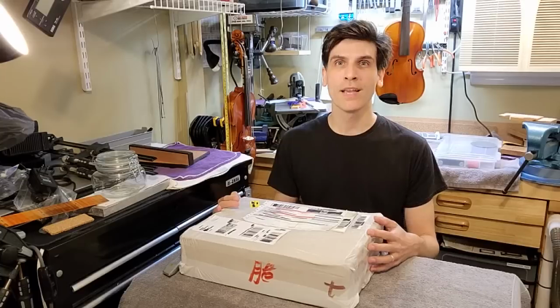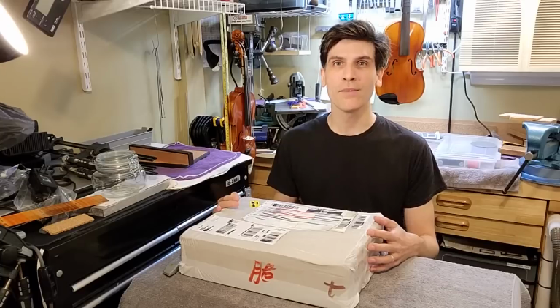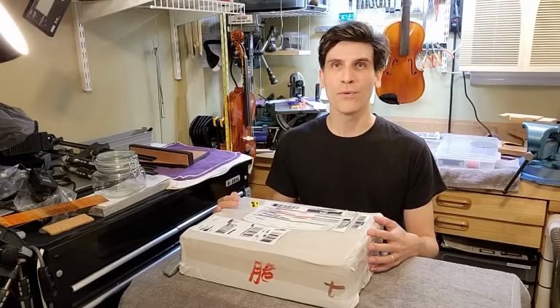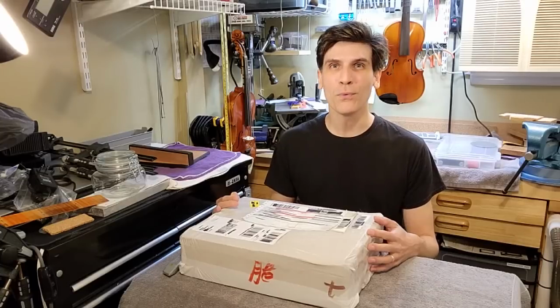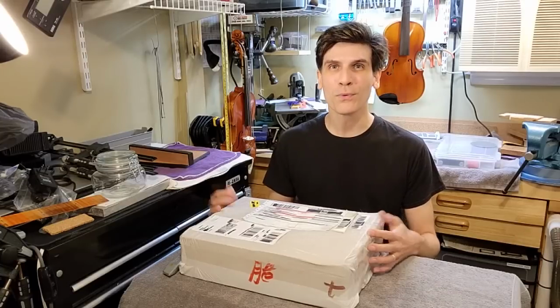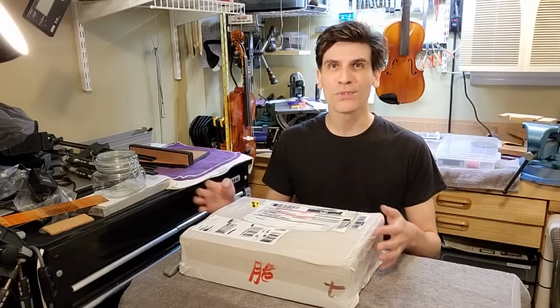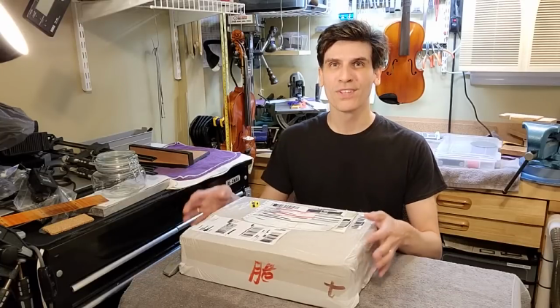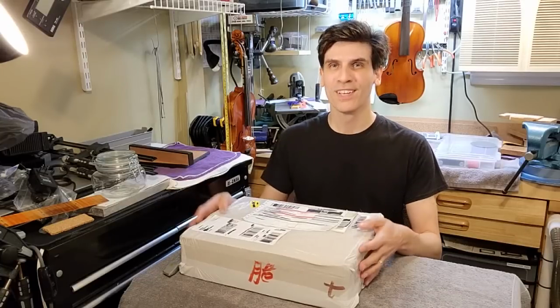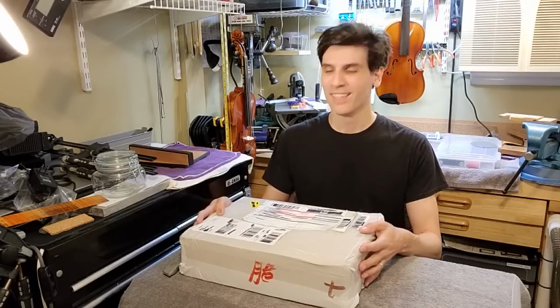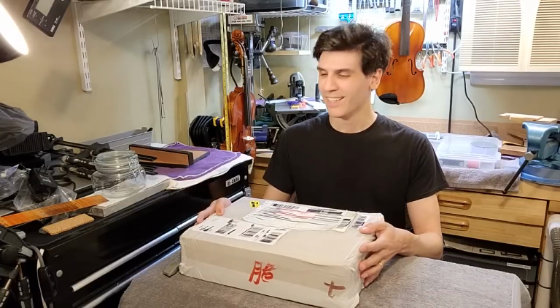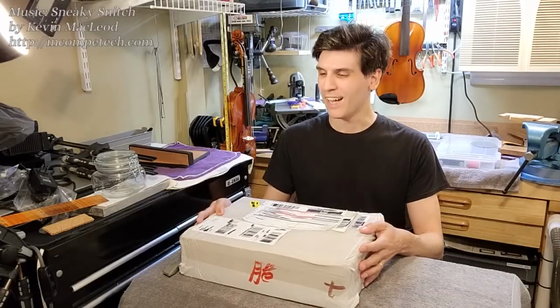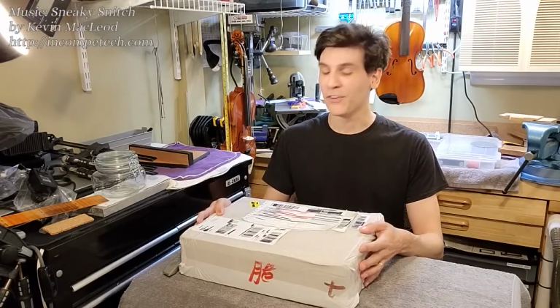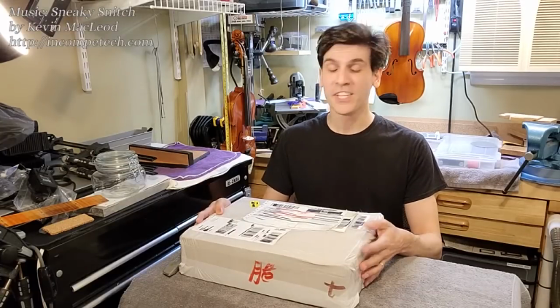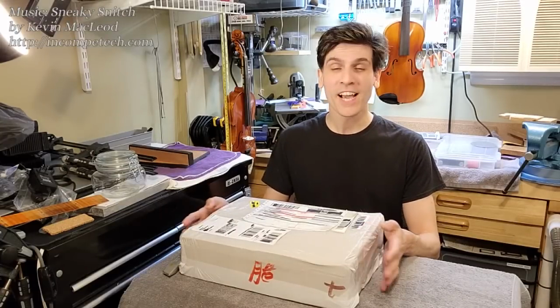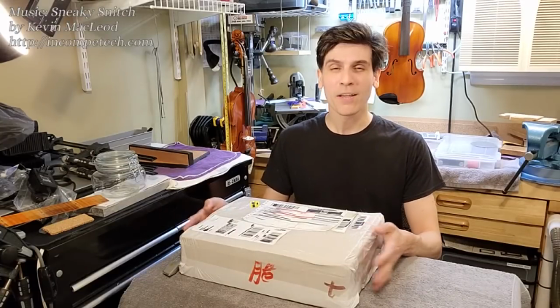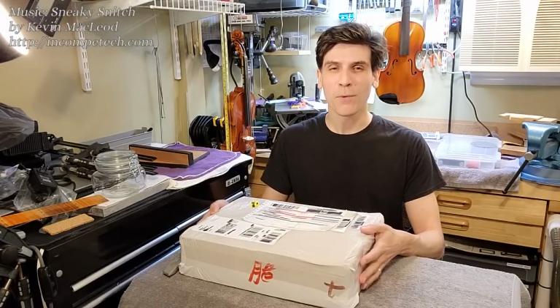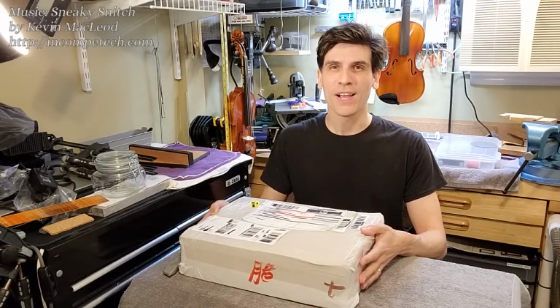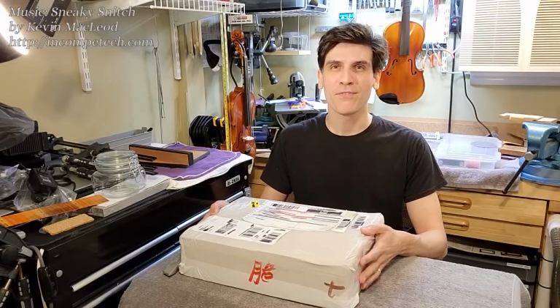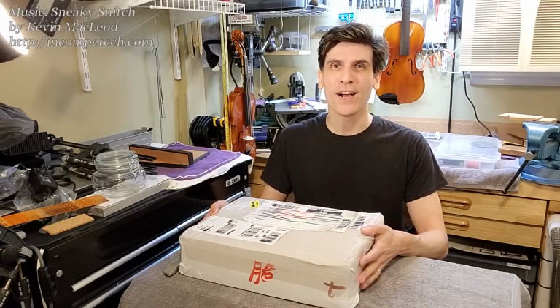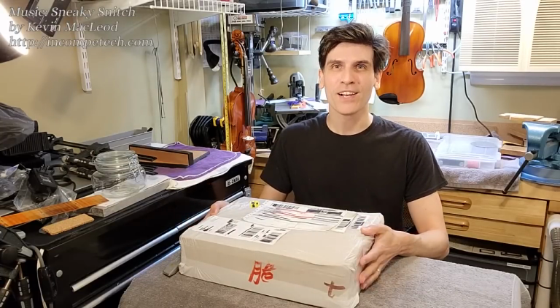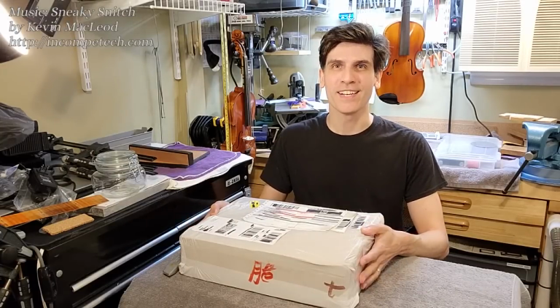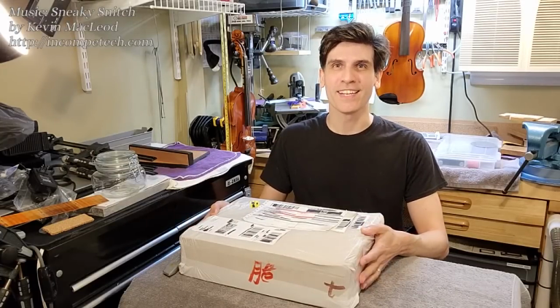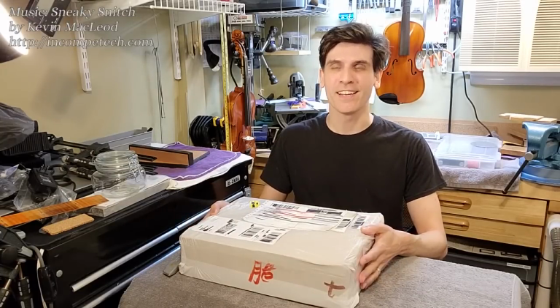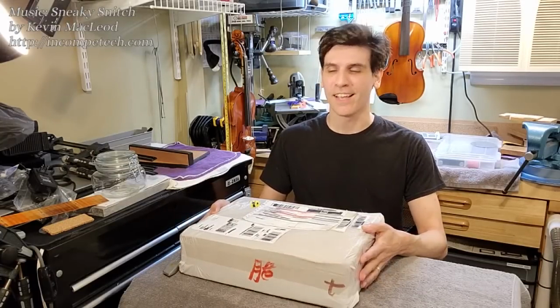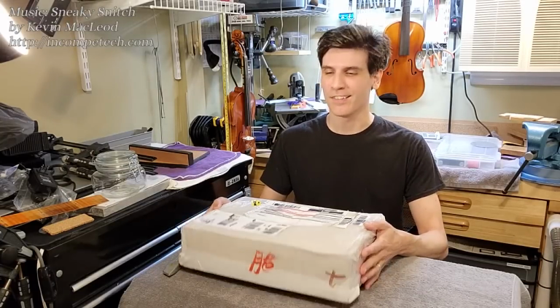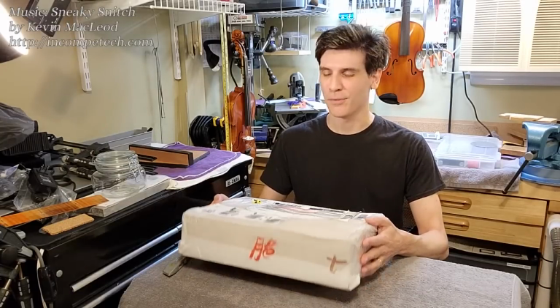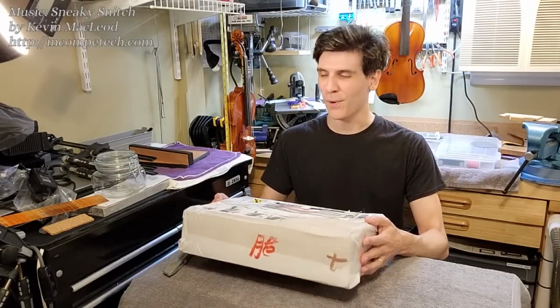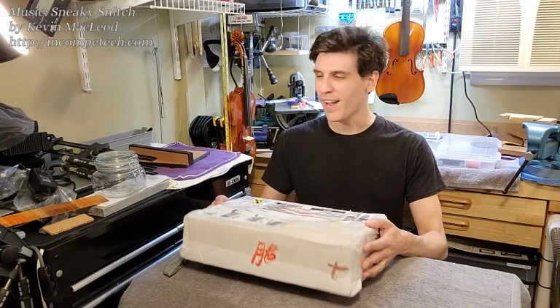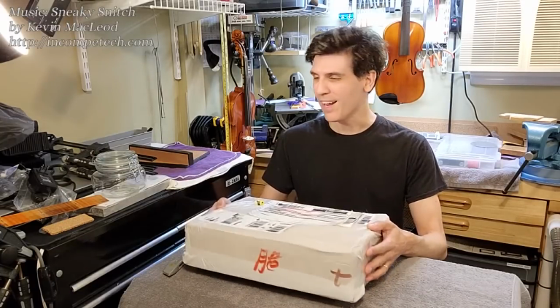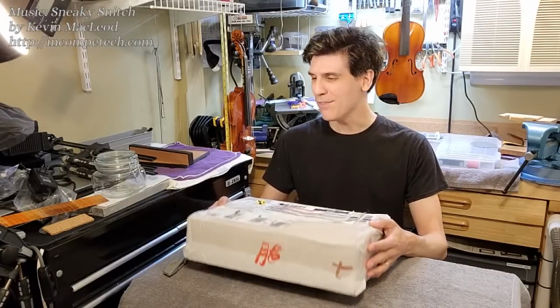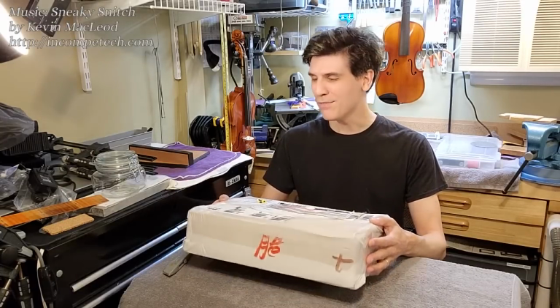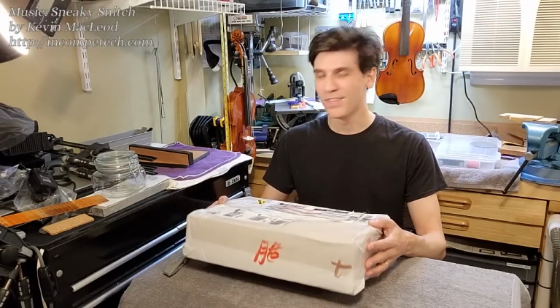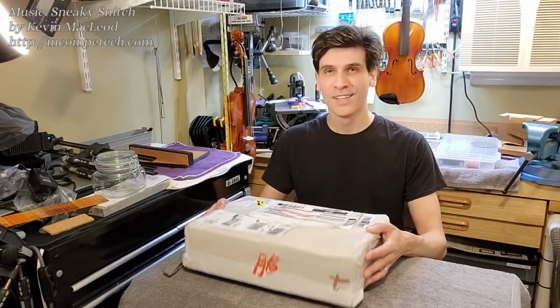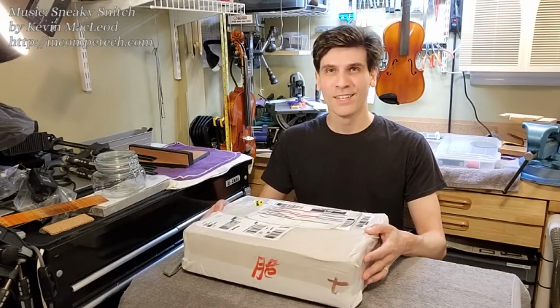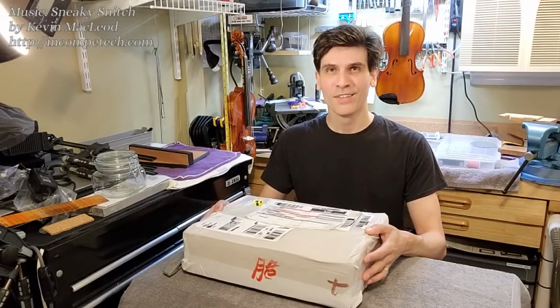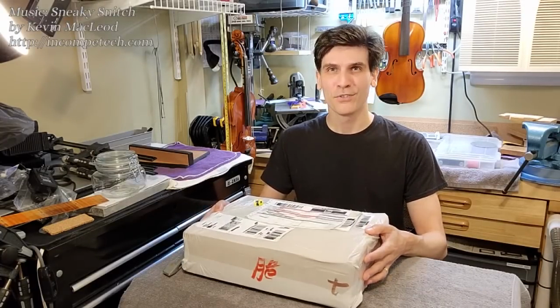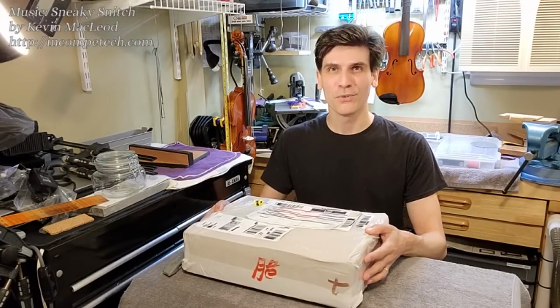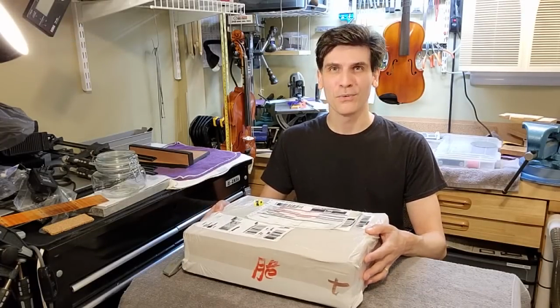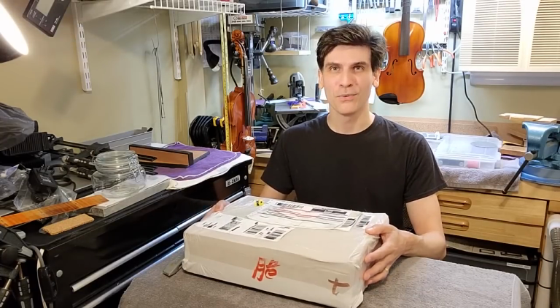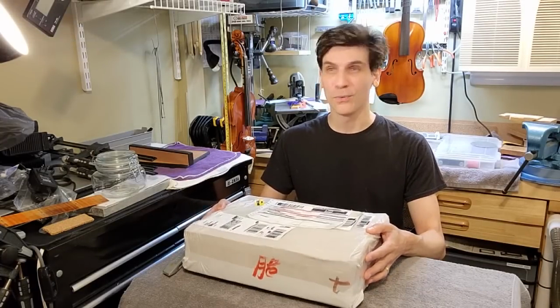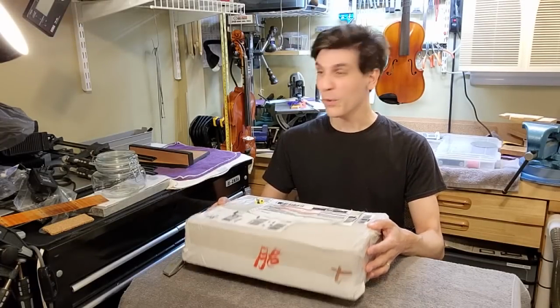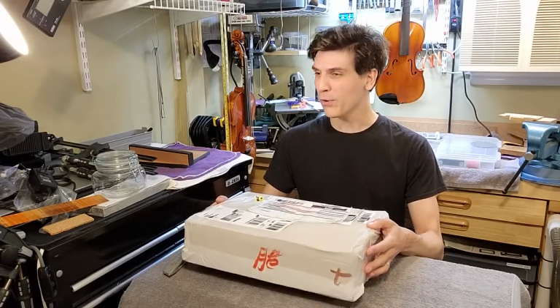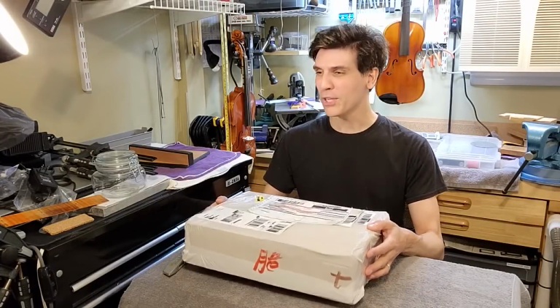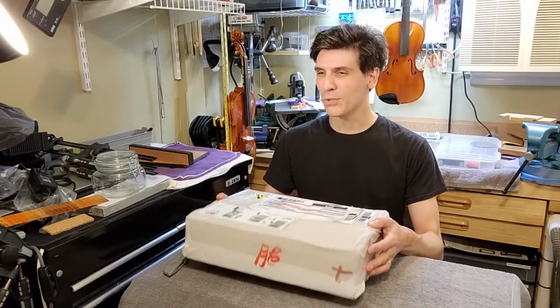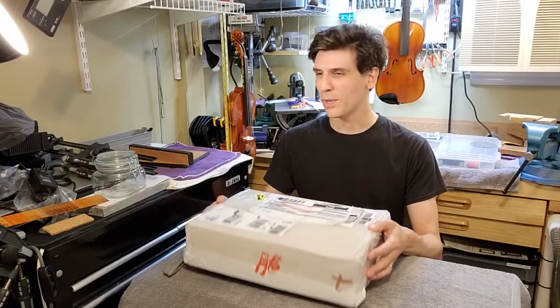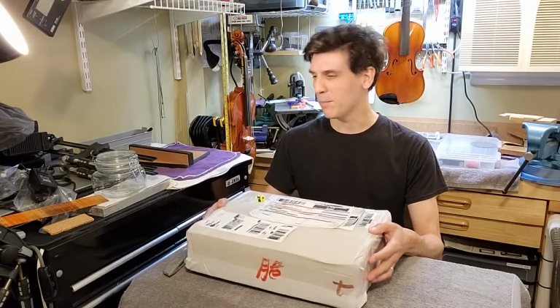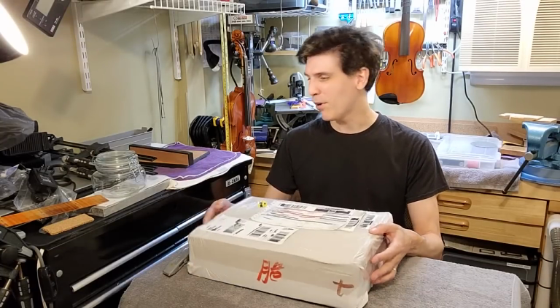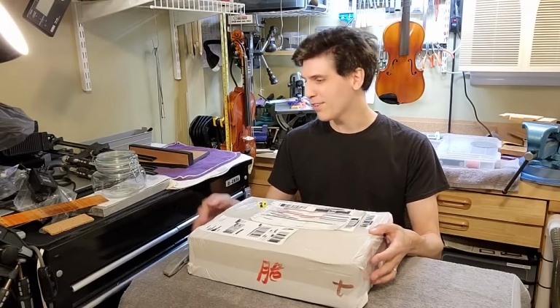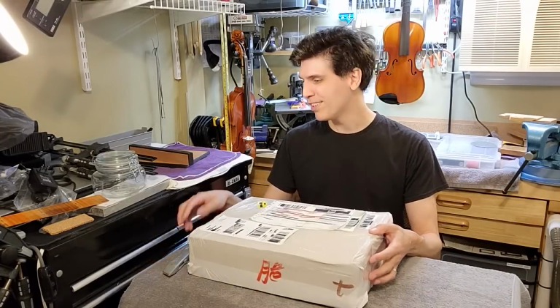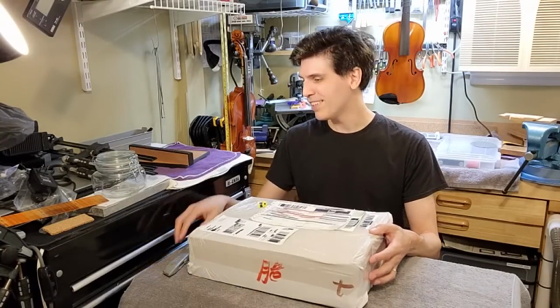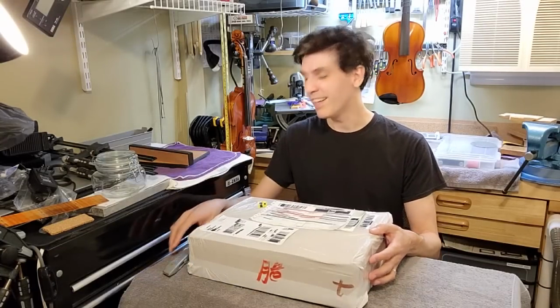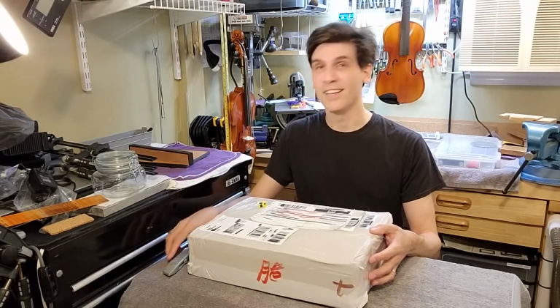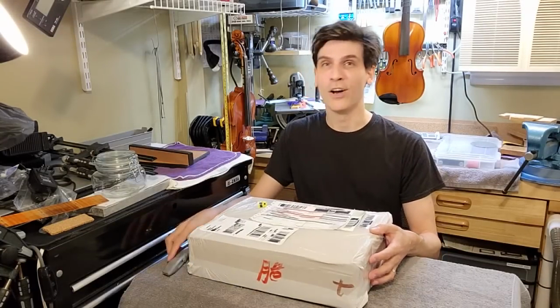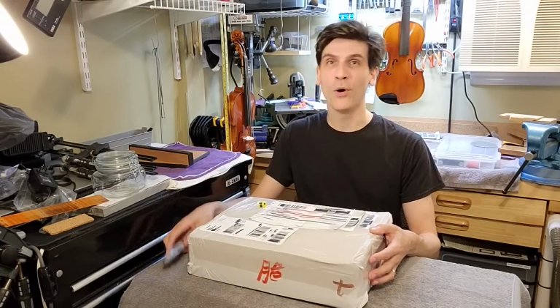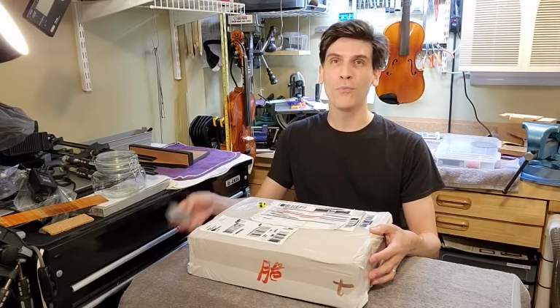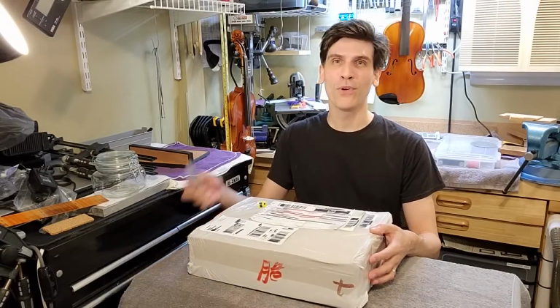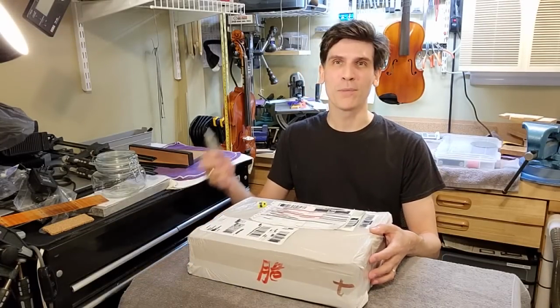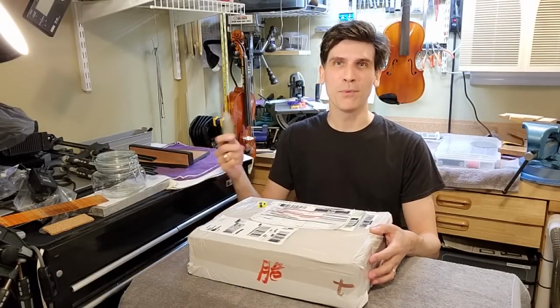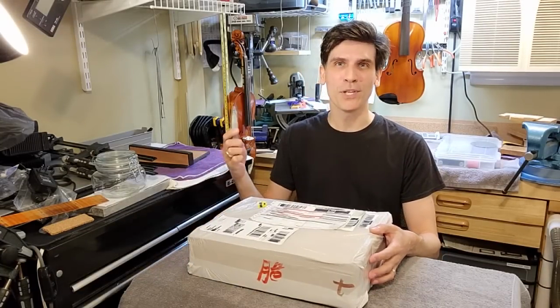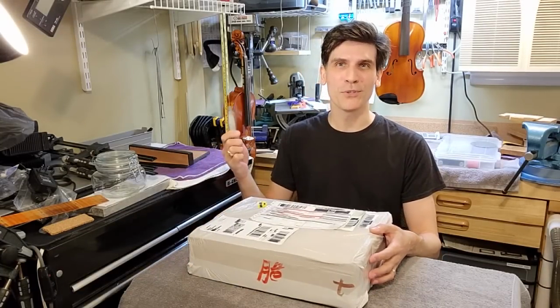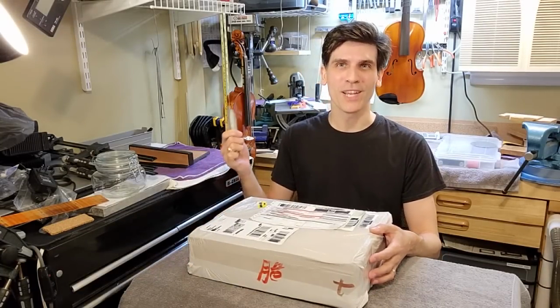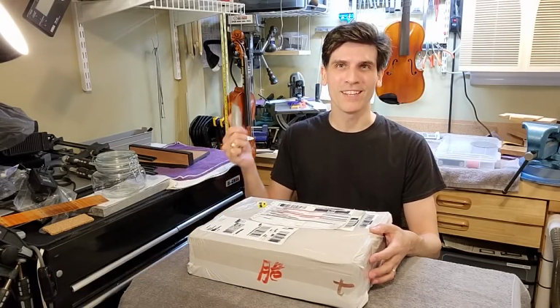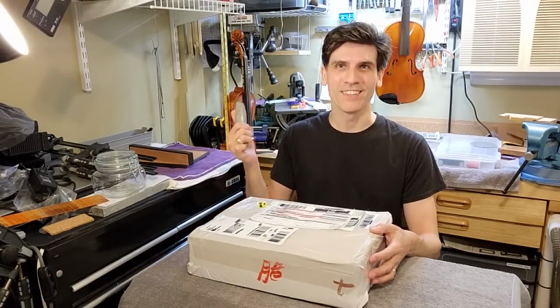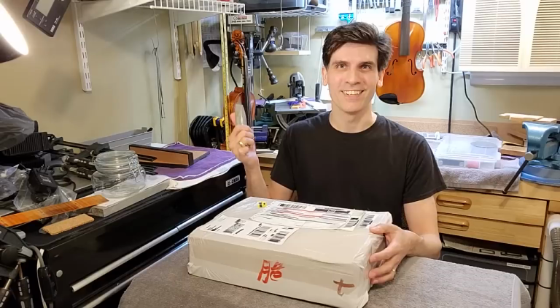Hey folks! Our DIY violin kit has arrived, so we're going to unbox it and hopefully put it together.